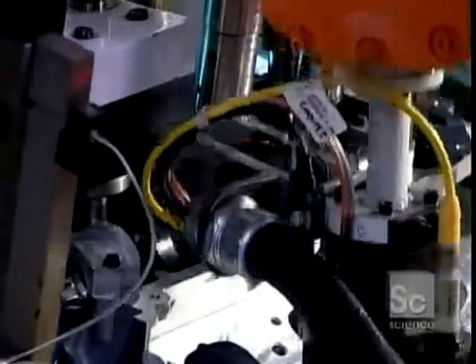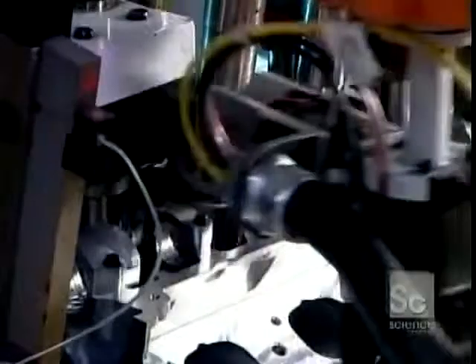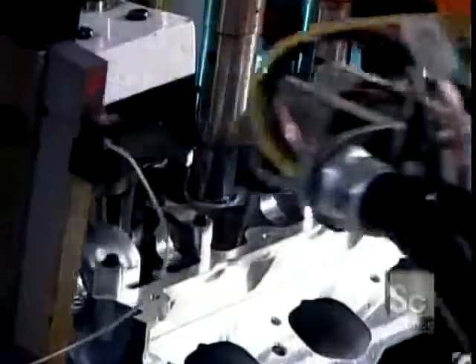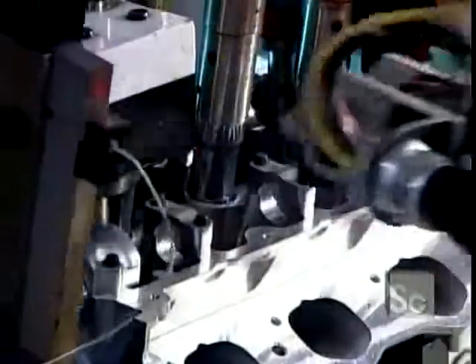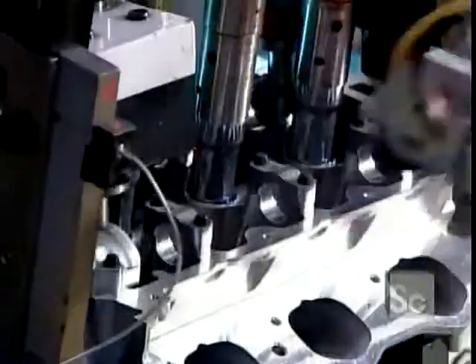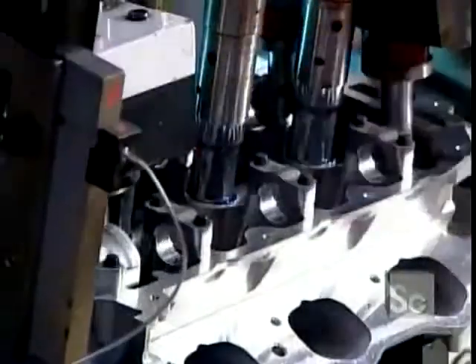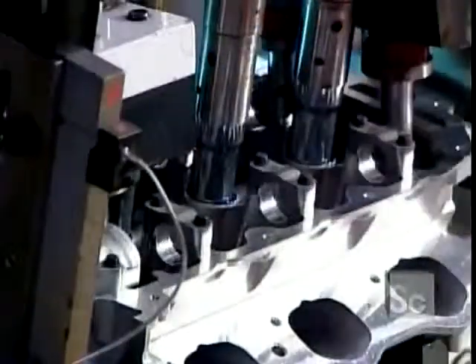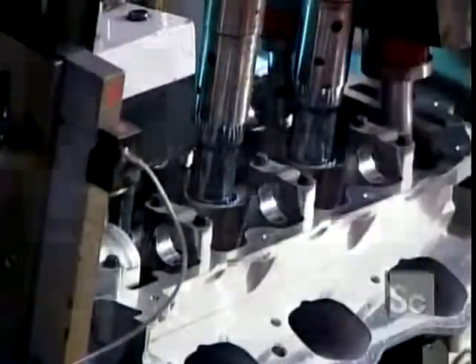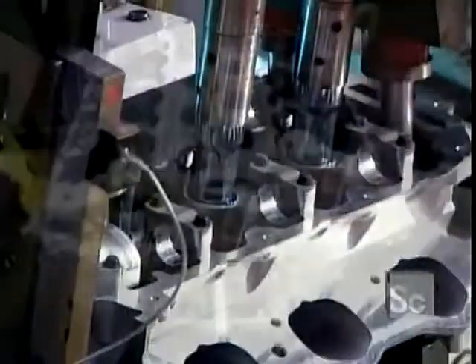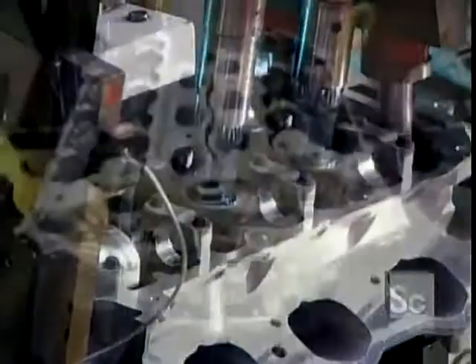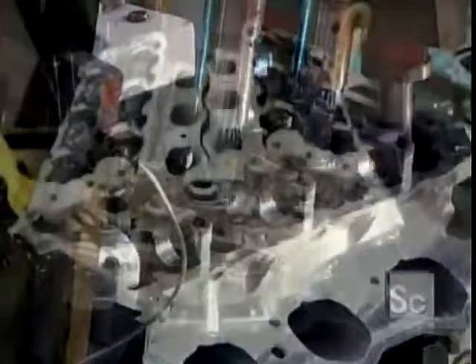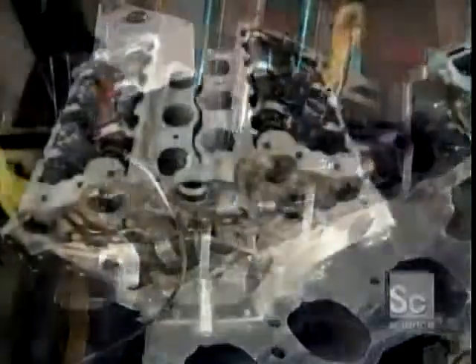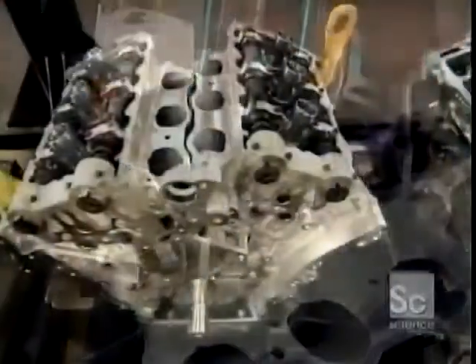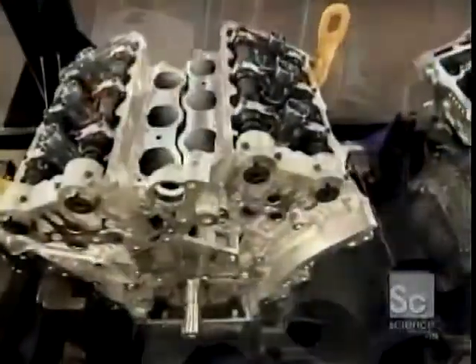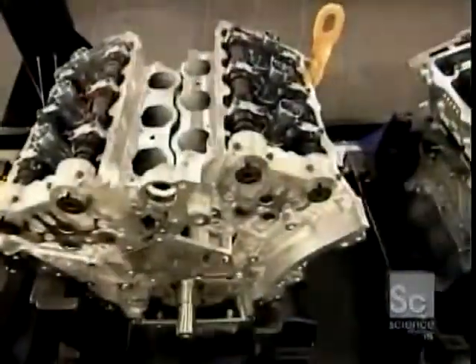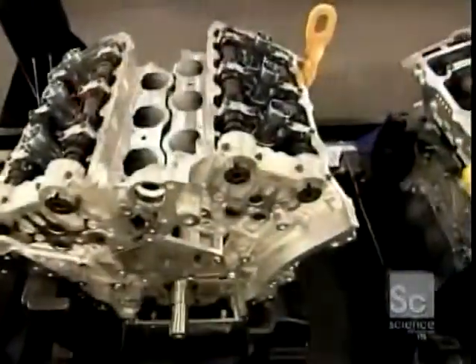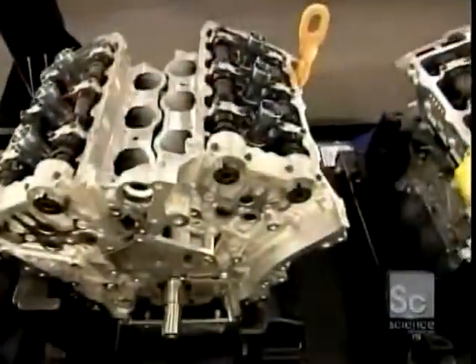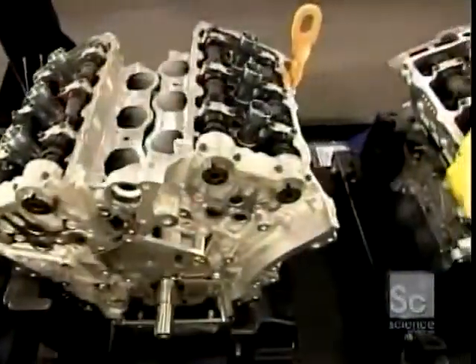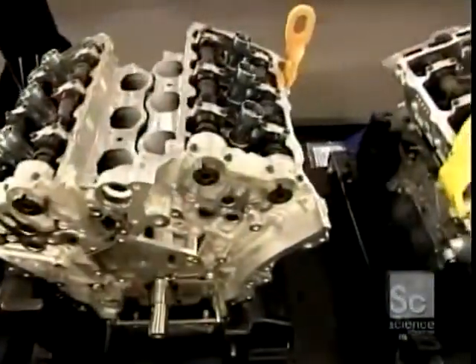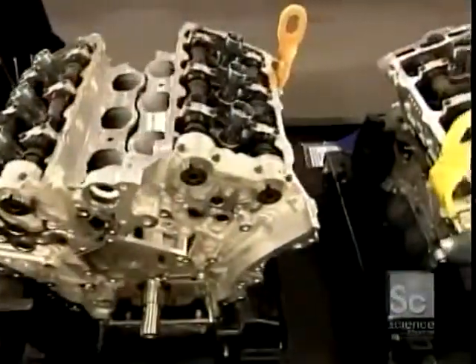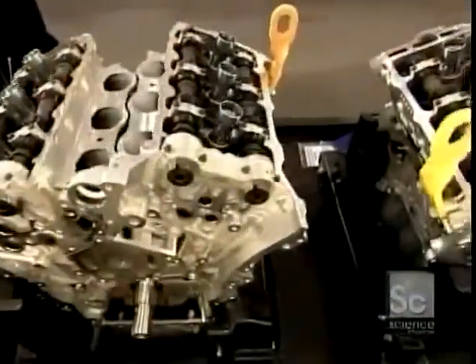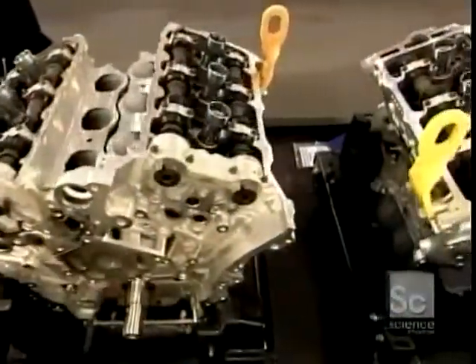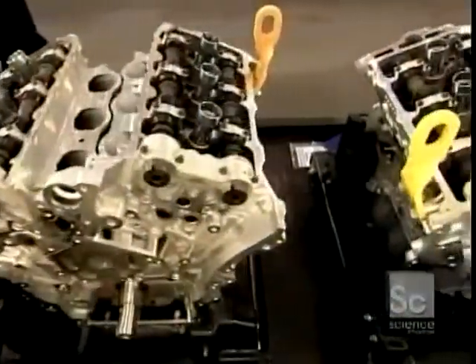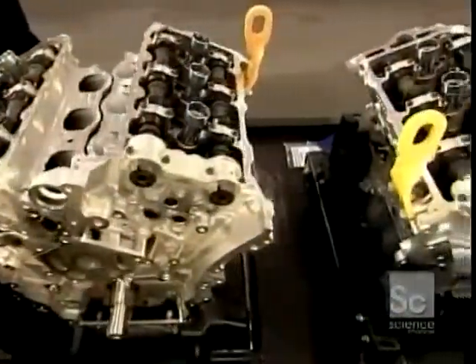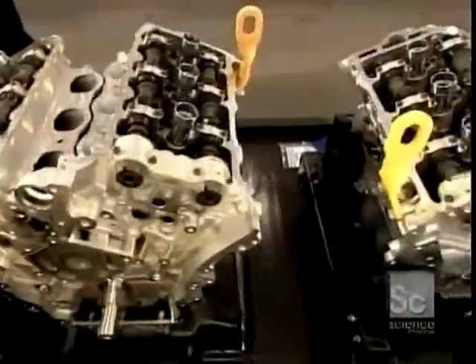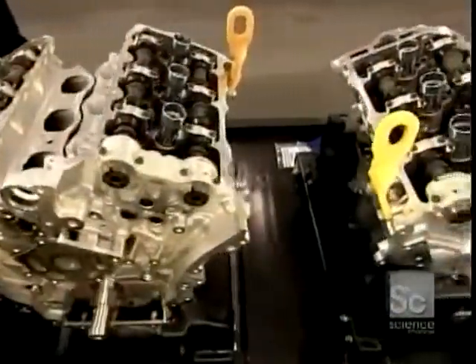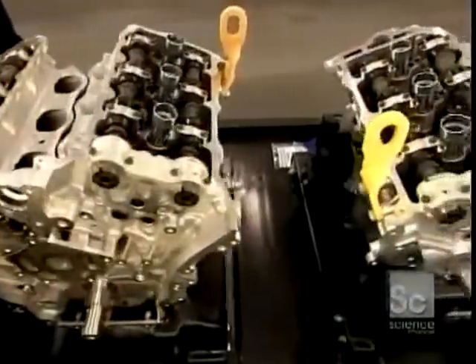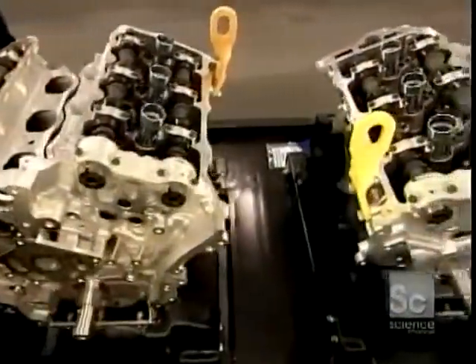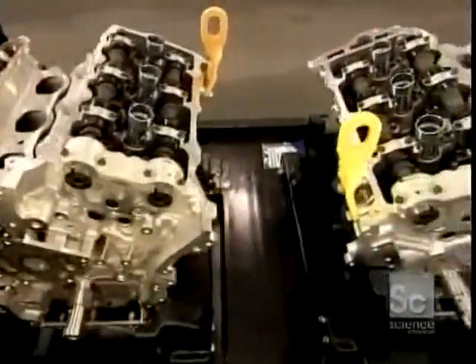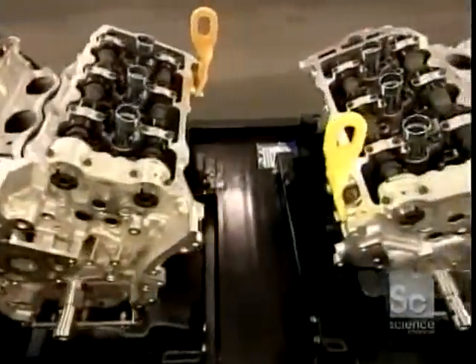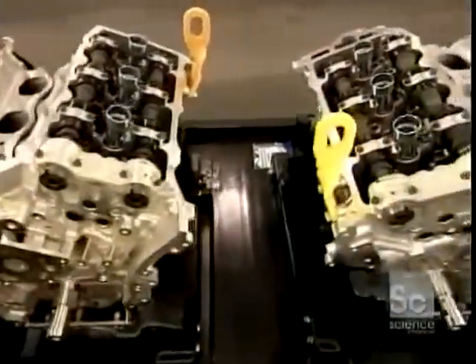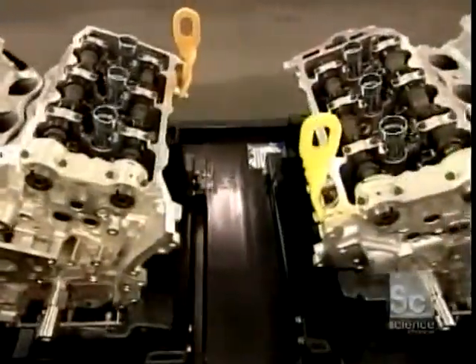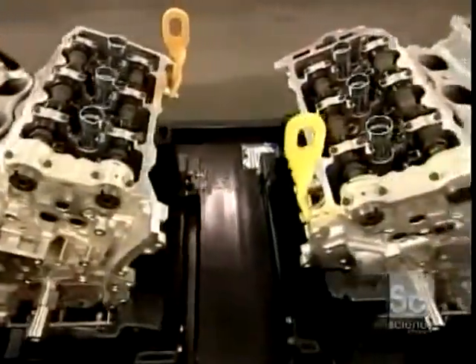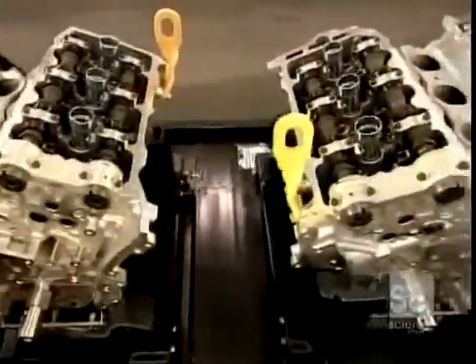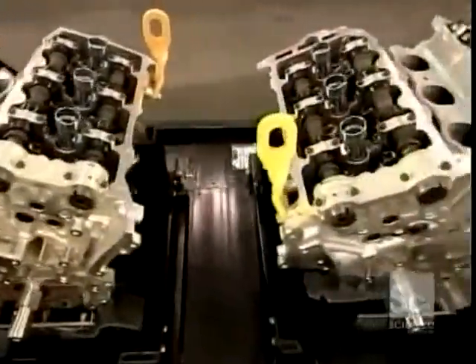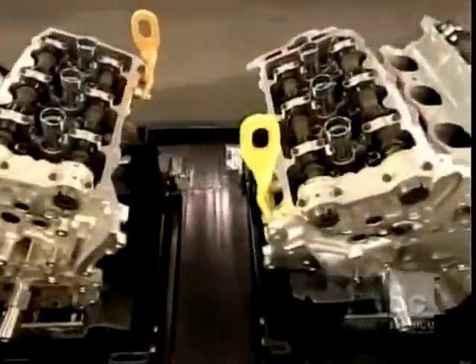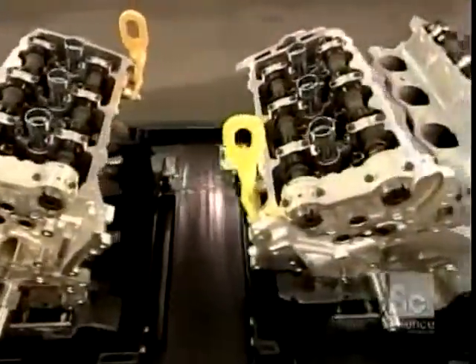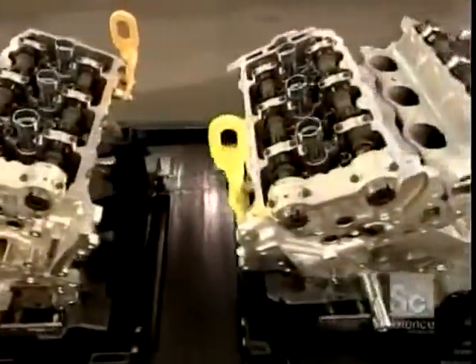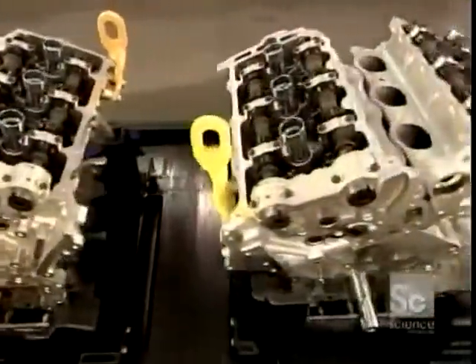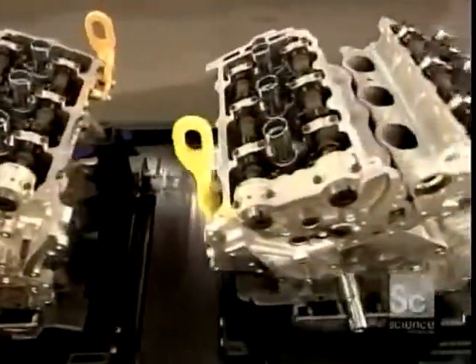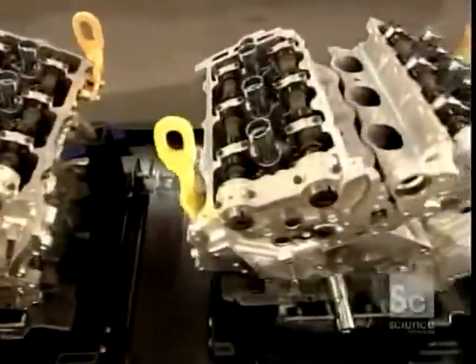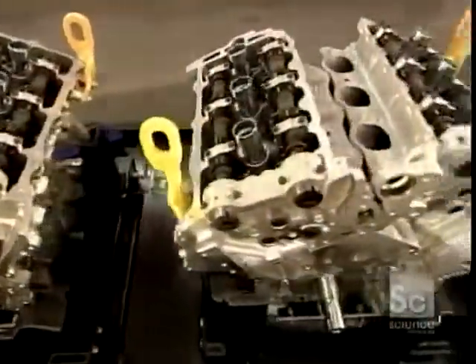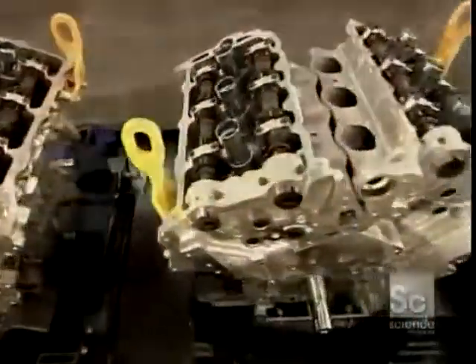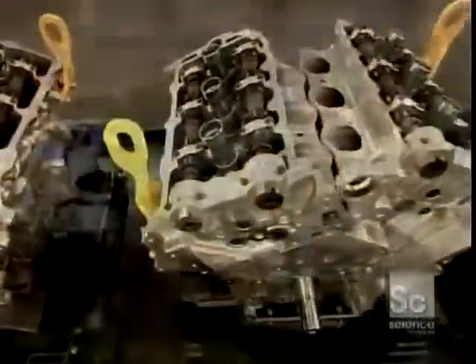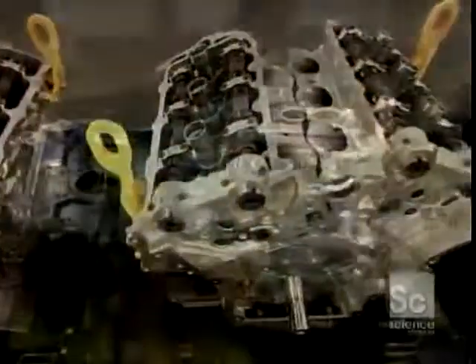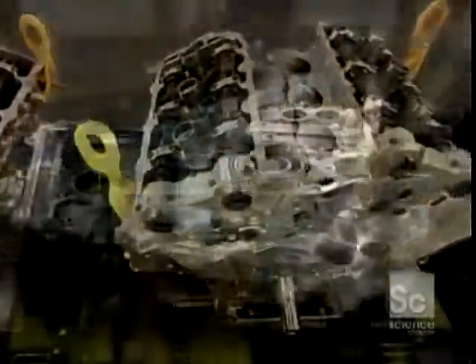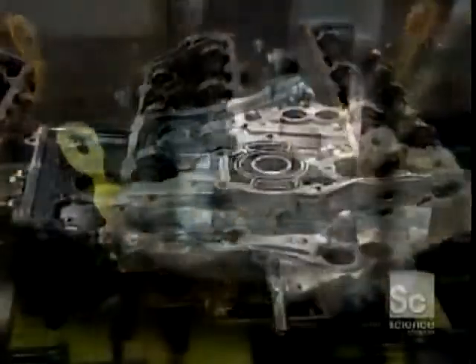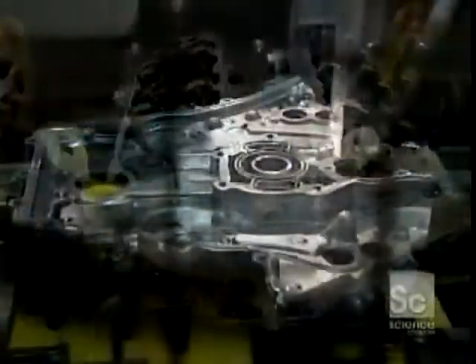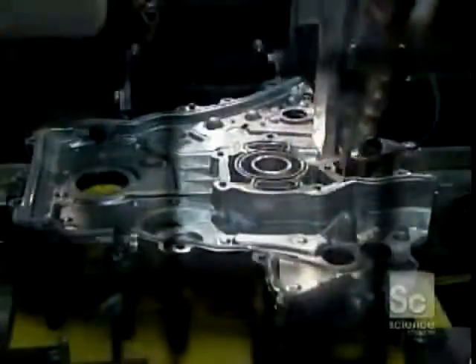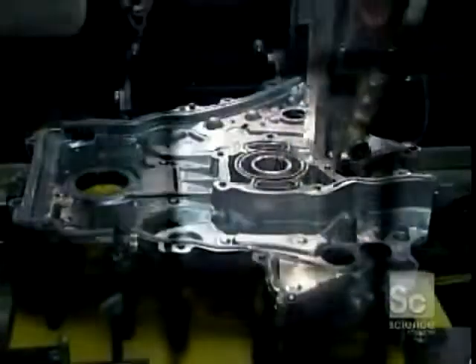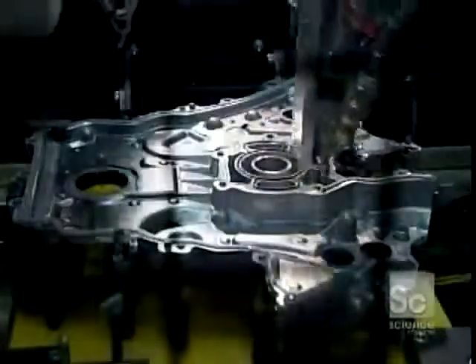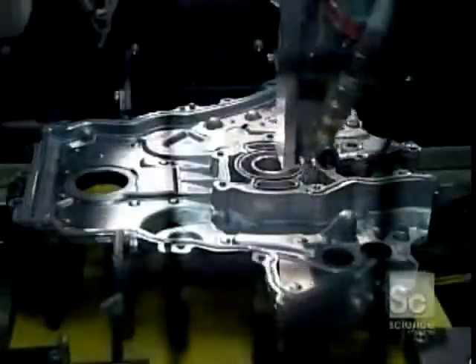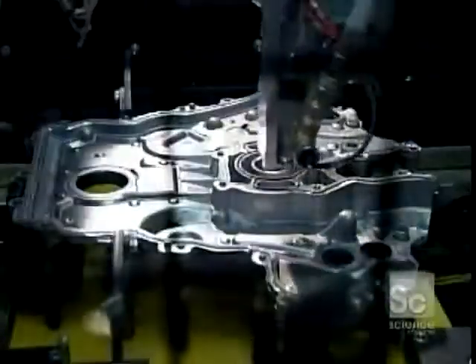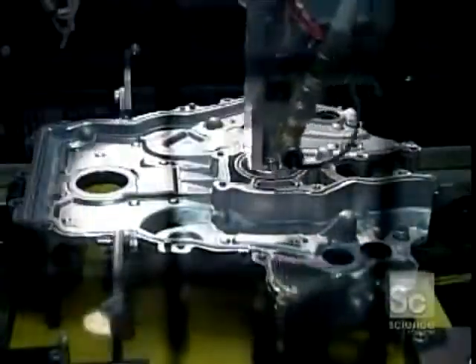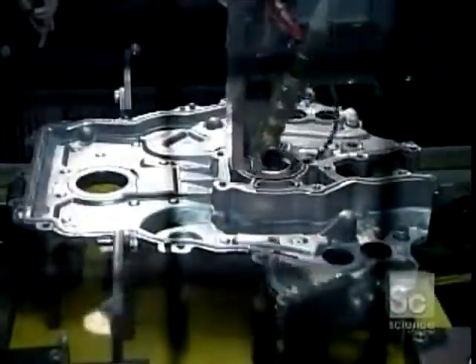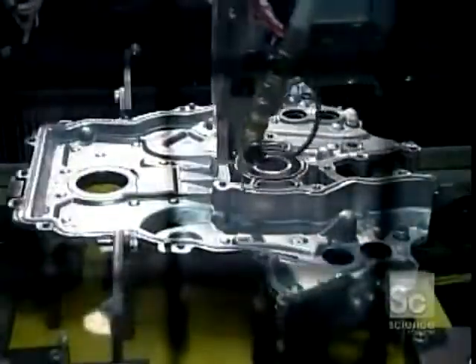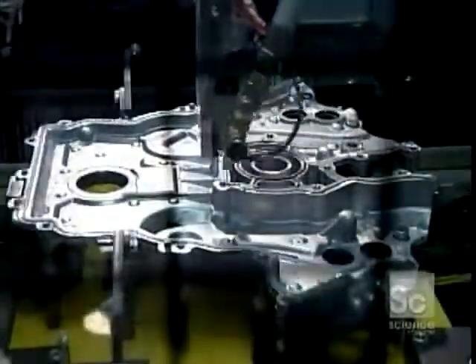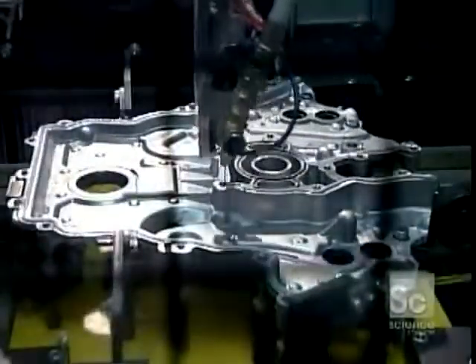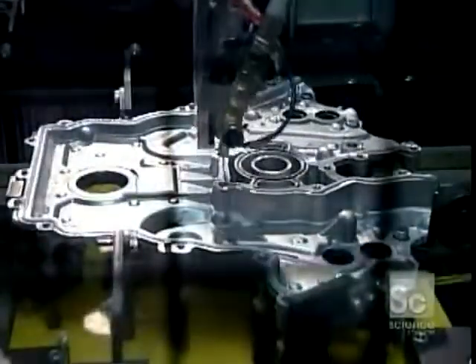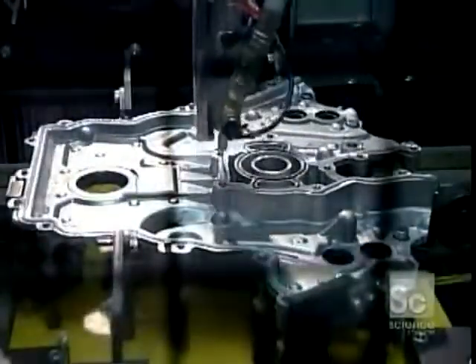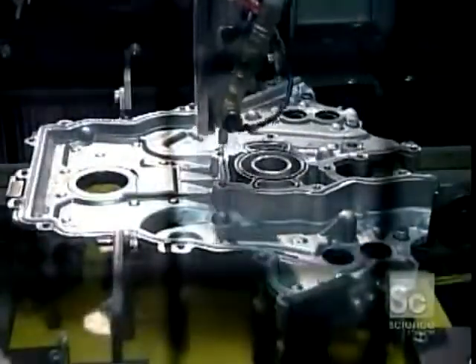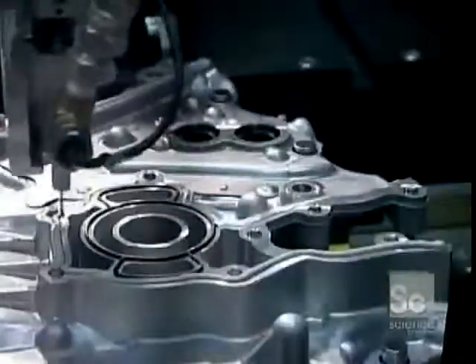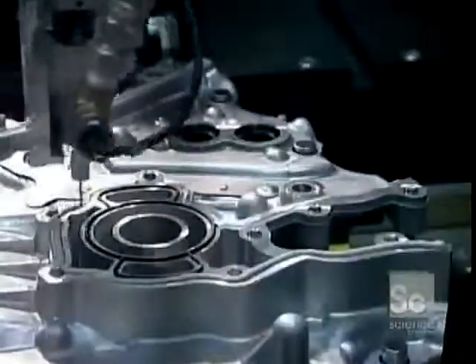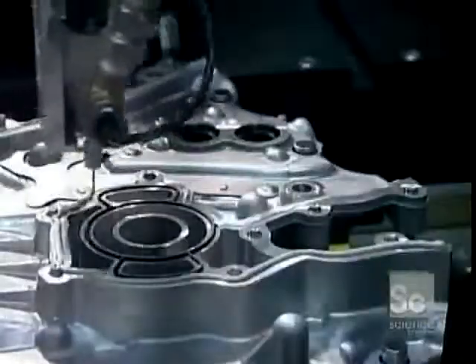The black tubes running front to back are the camshafts — the components that open and close those valves. There are four per engine.